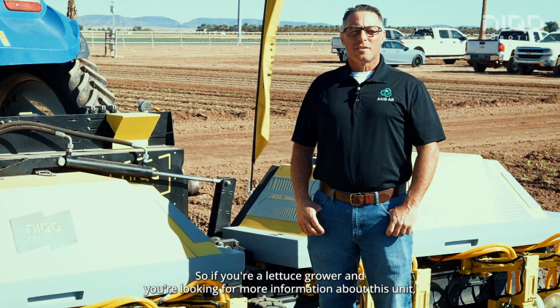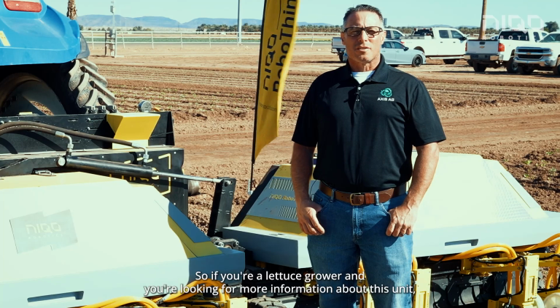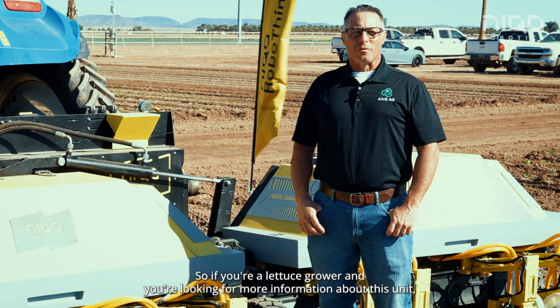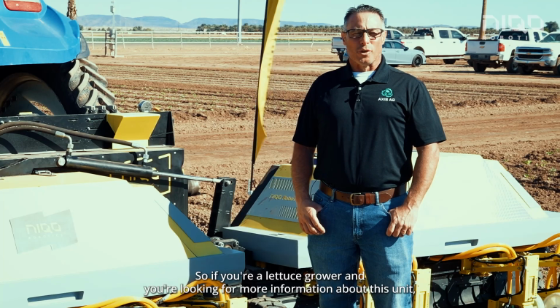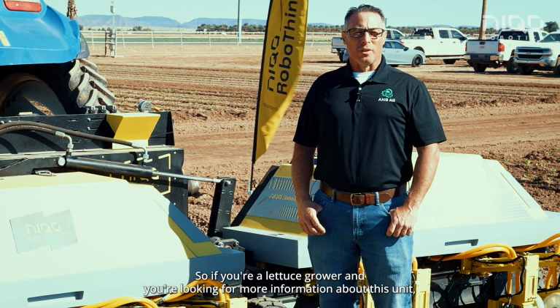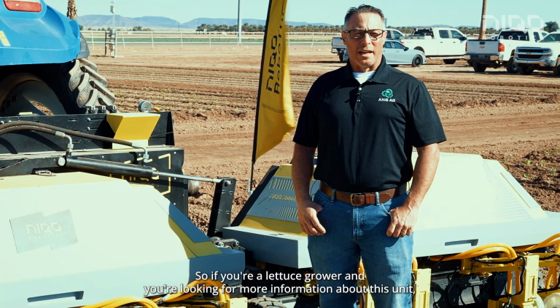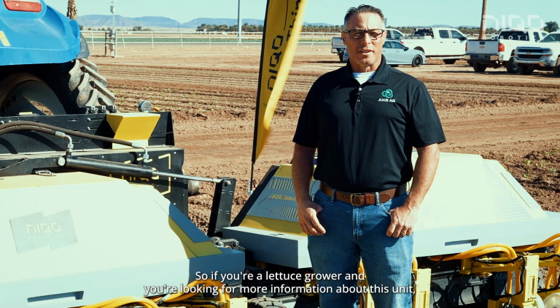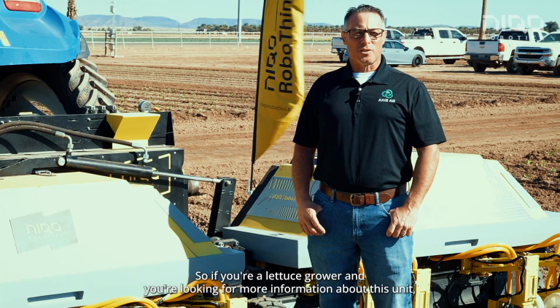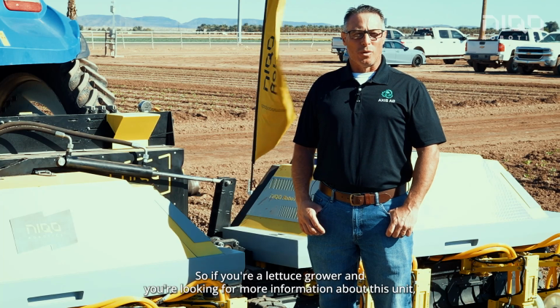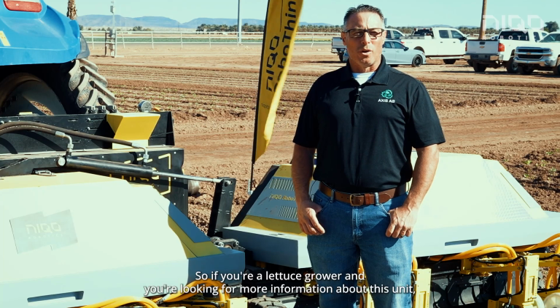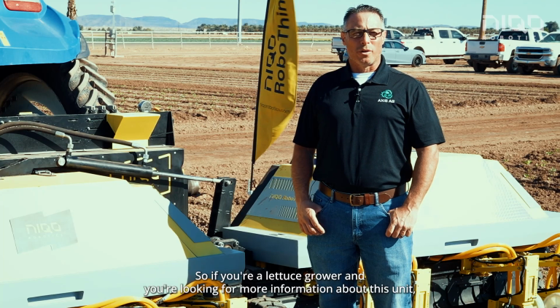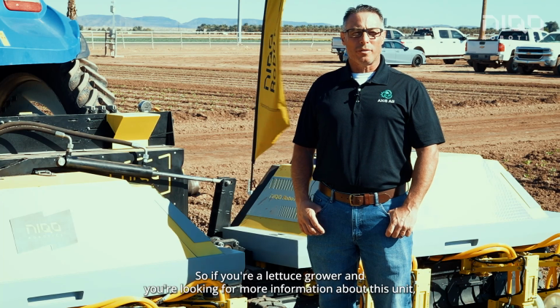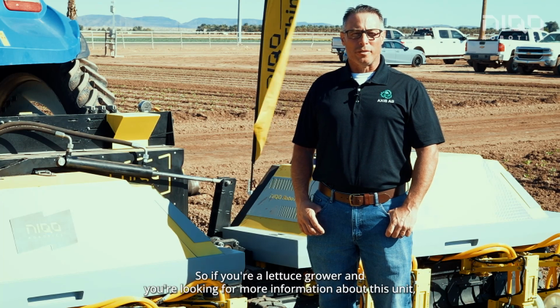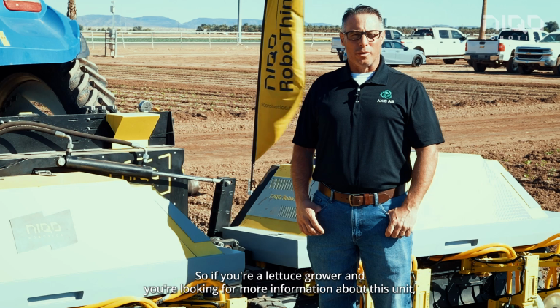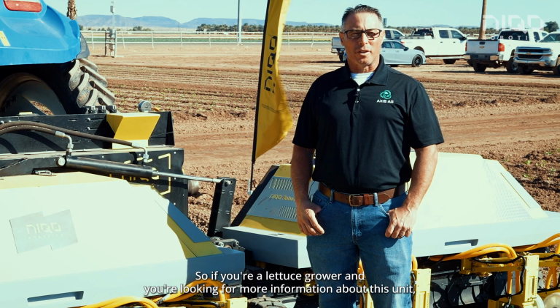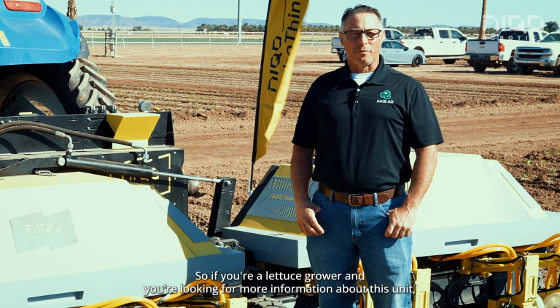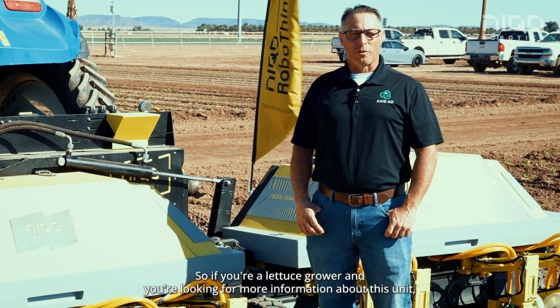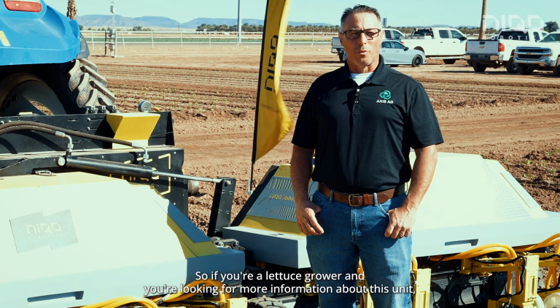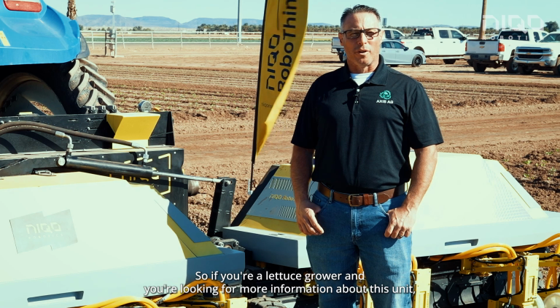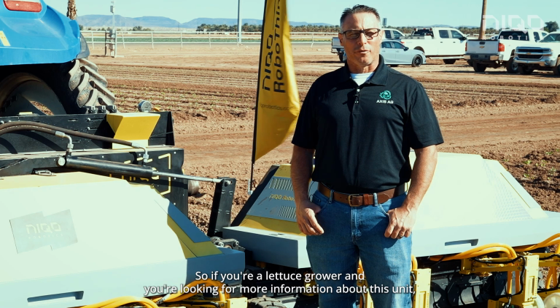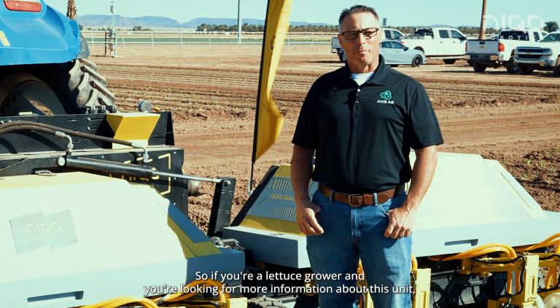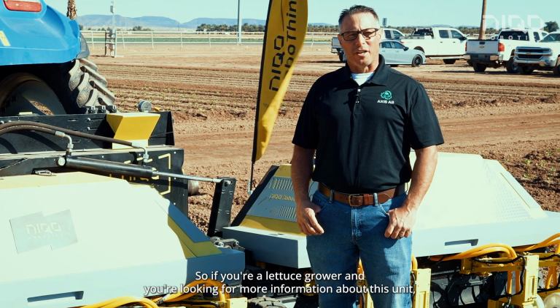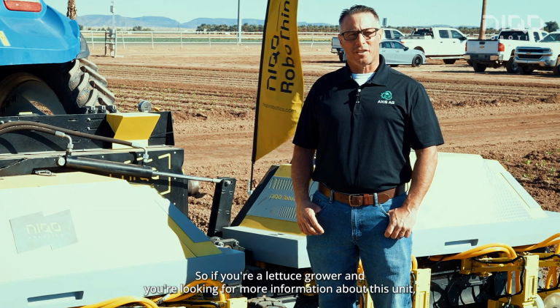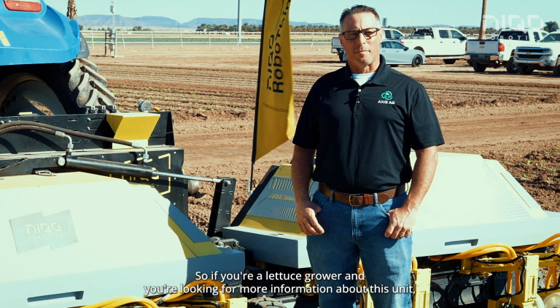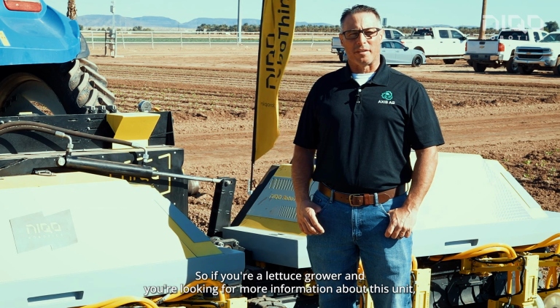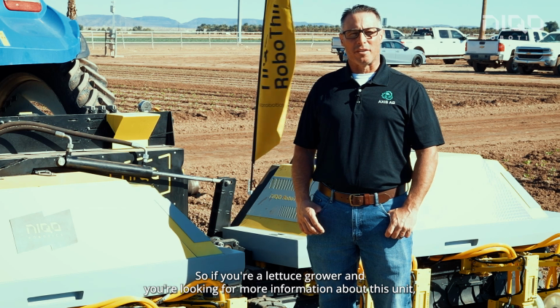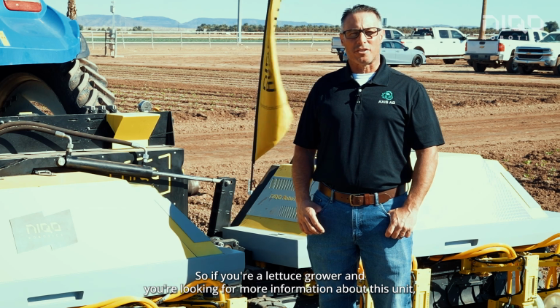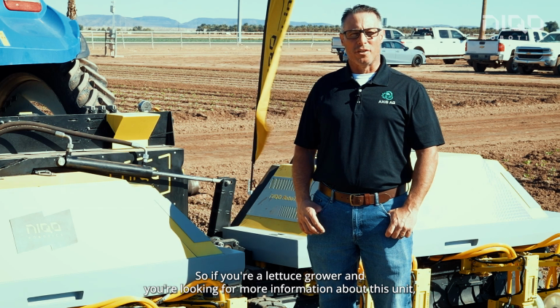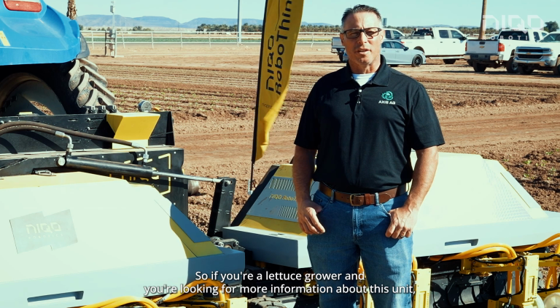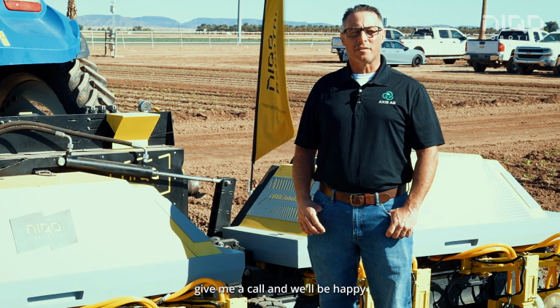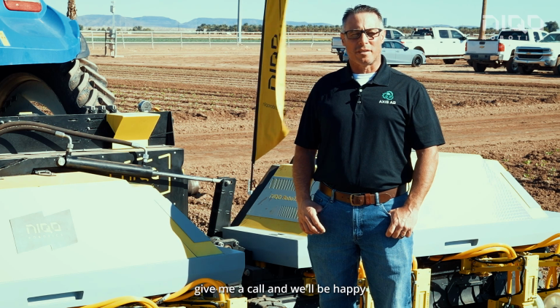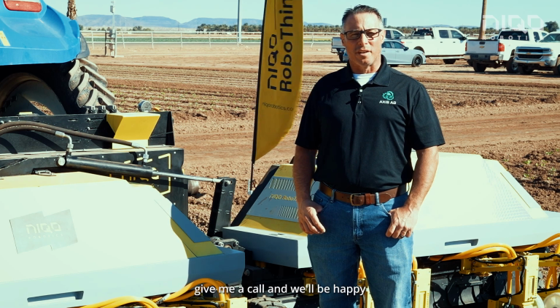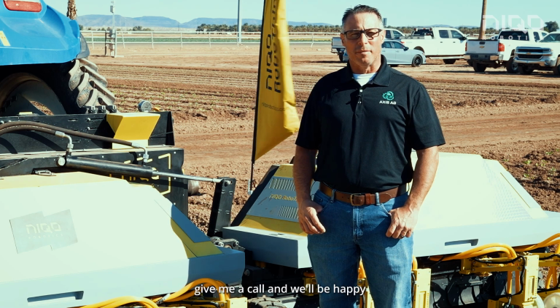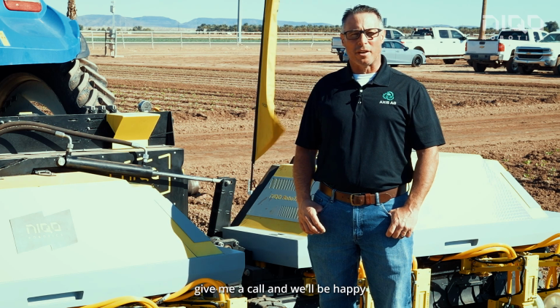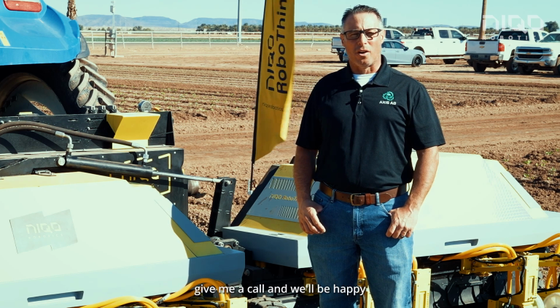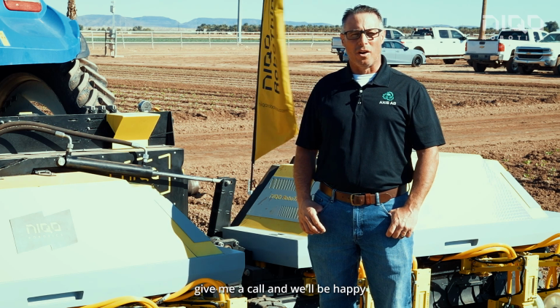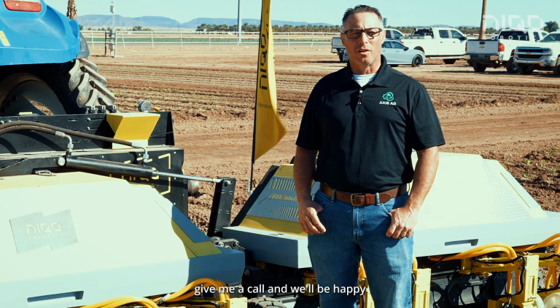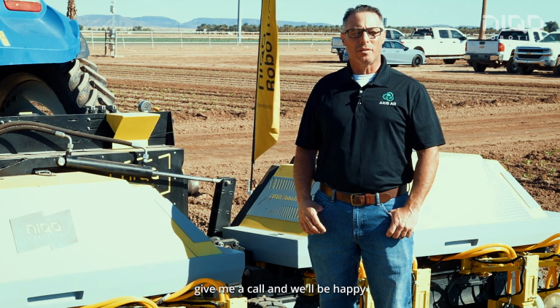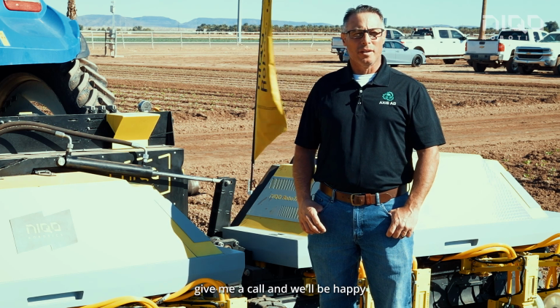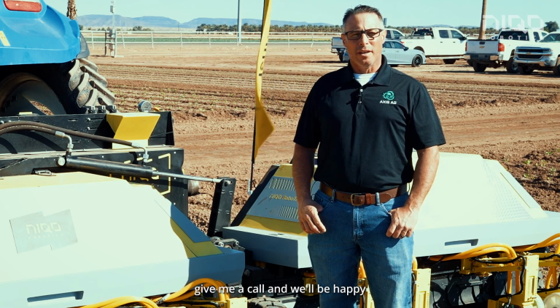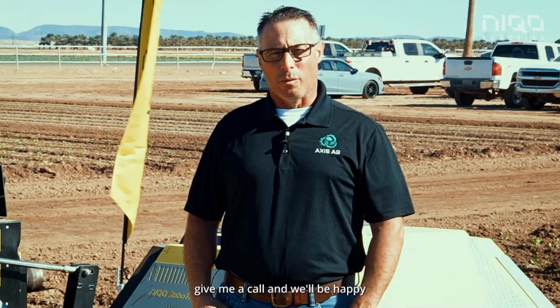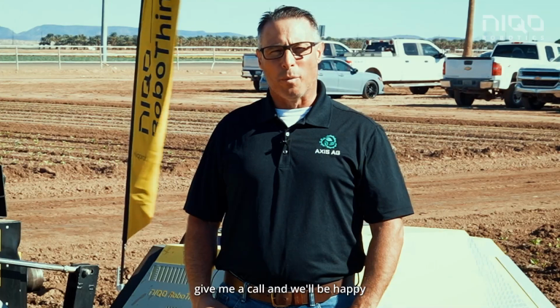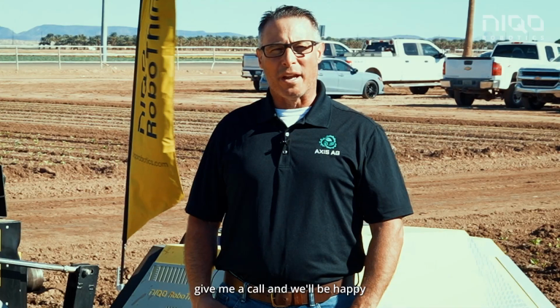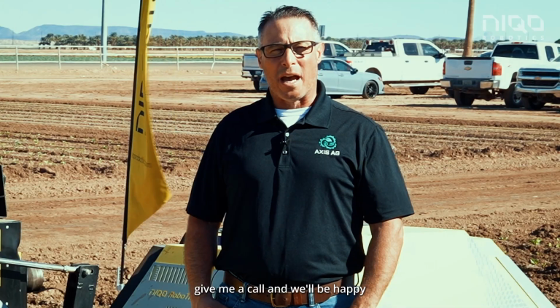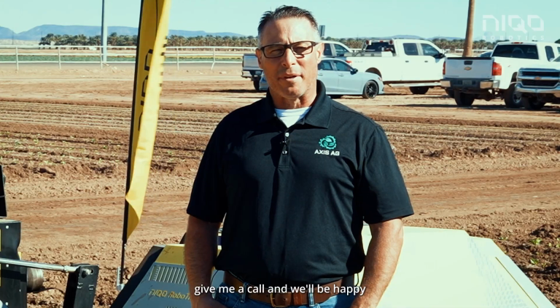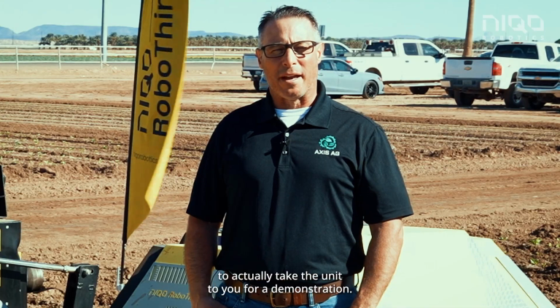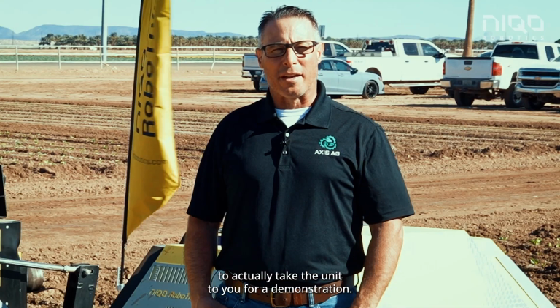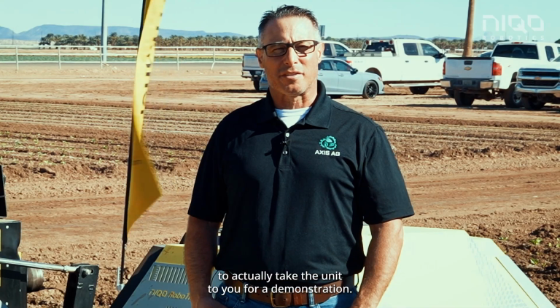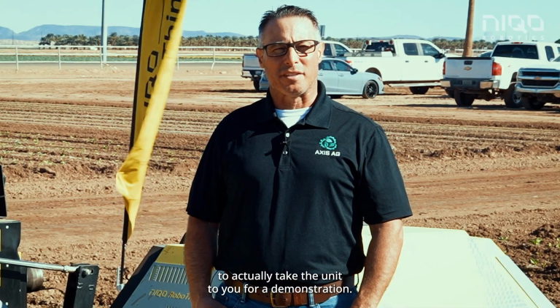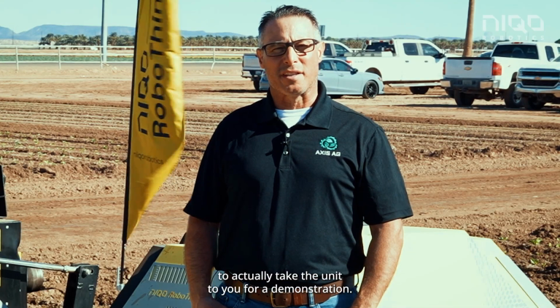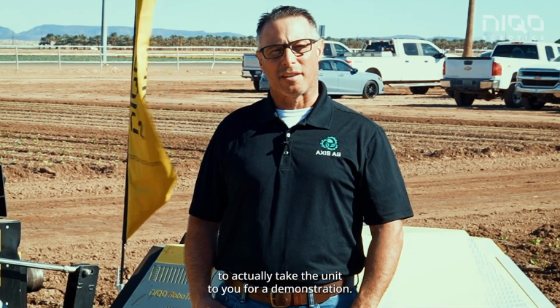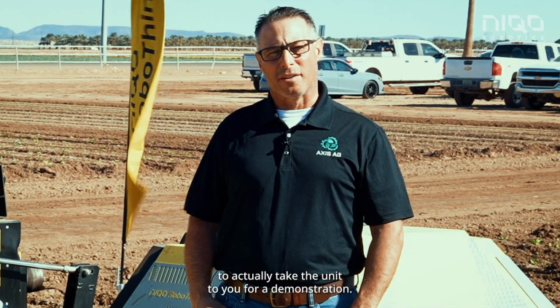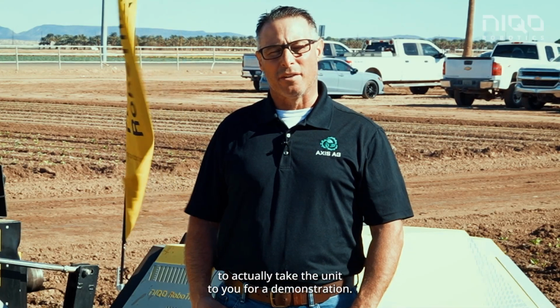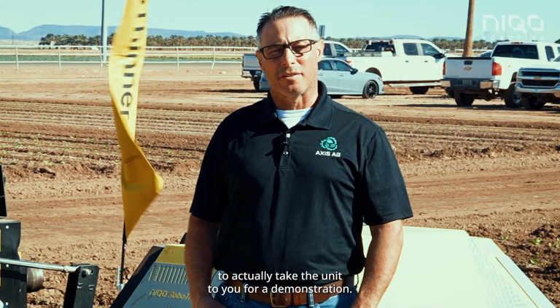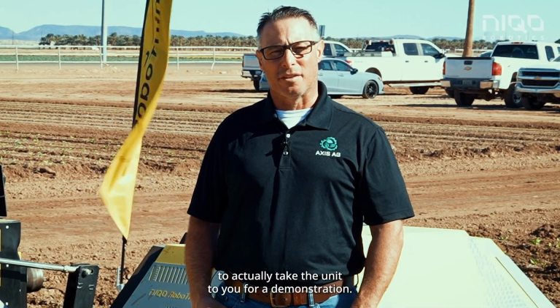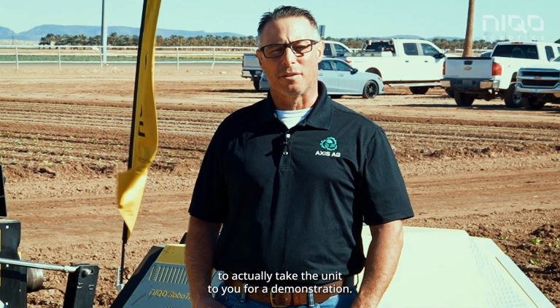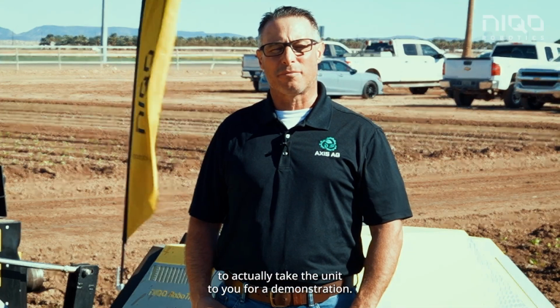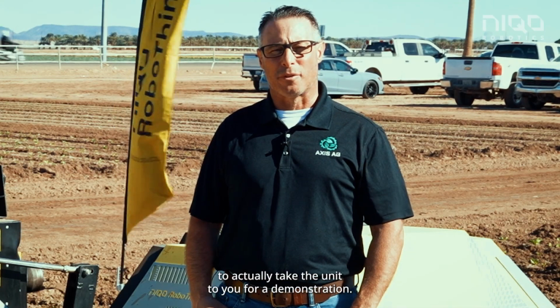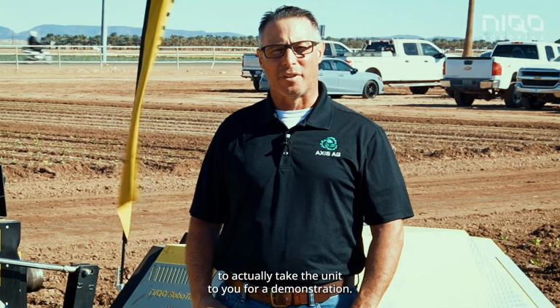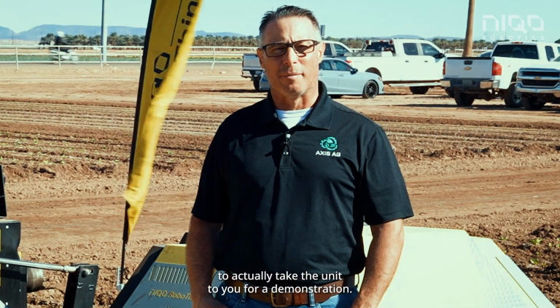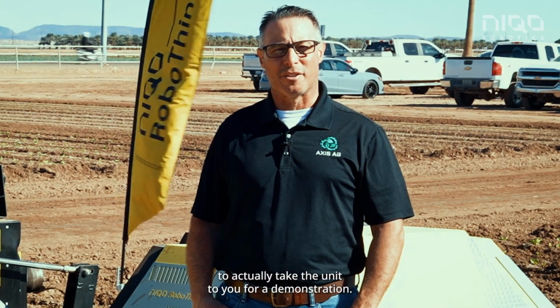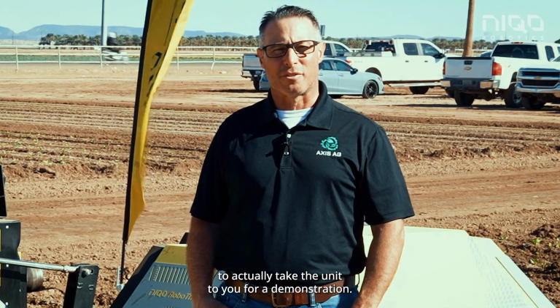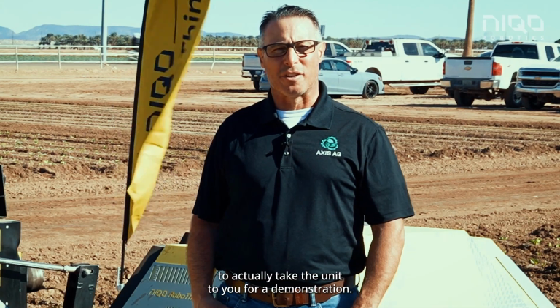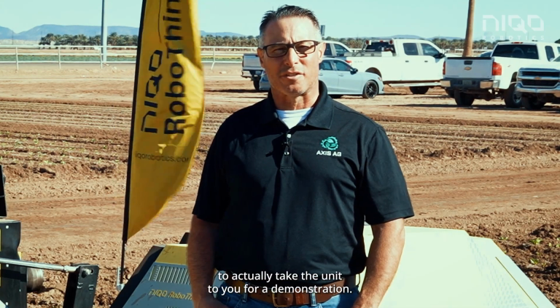So if you're a lettuce grower and you're looking for more information about this unit, give me a call. We'll be happy to take the unit to you for a demonstration.